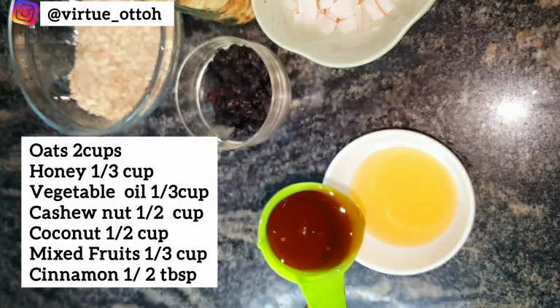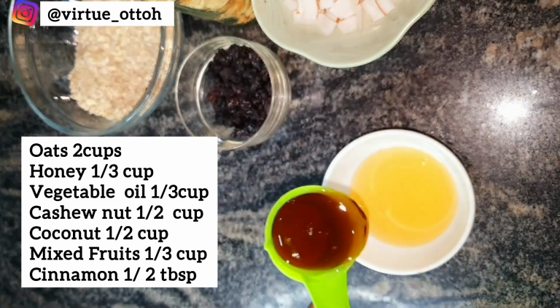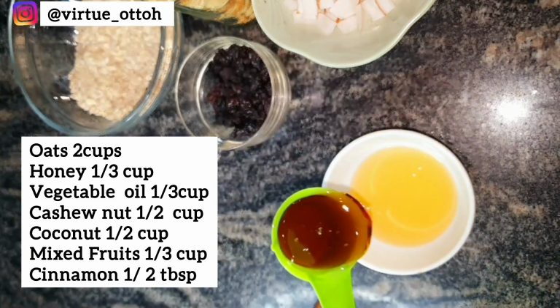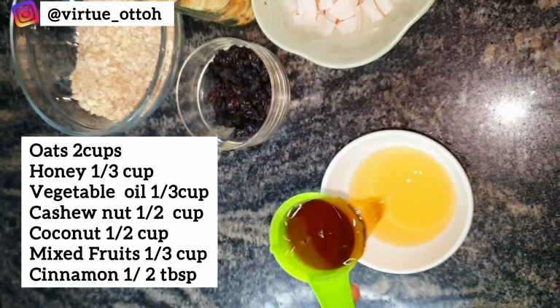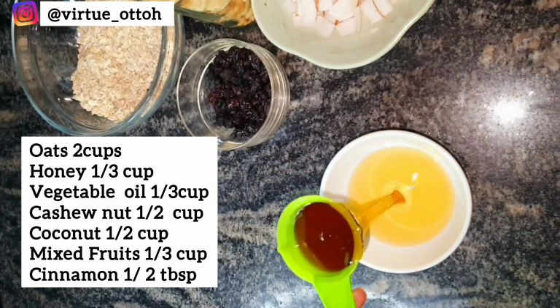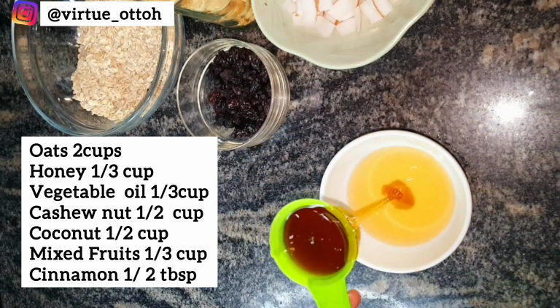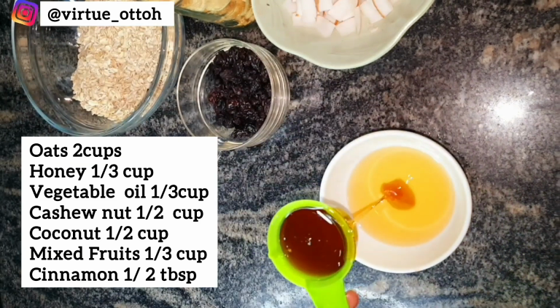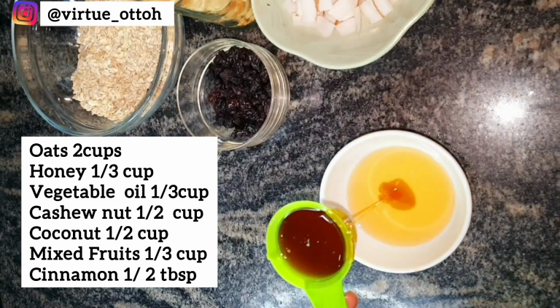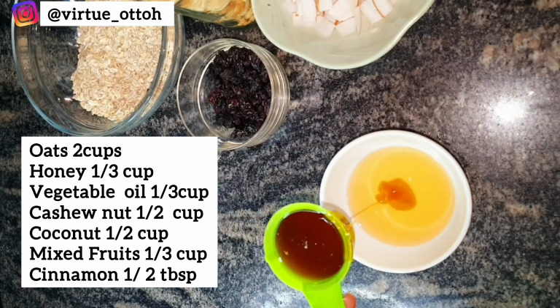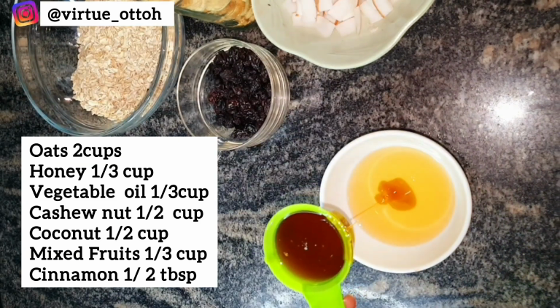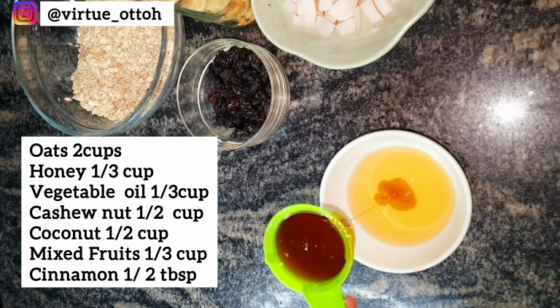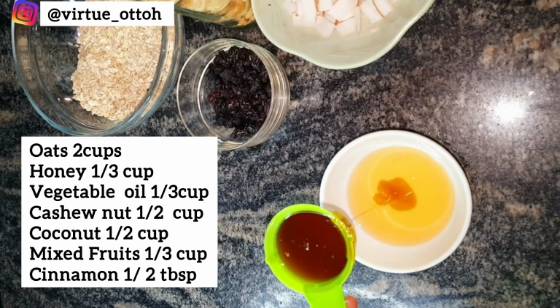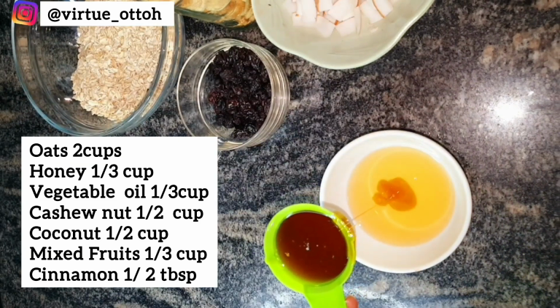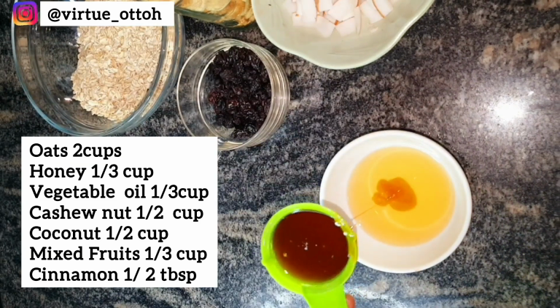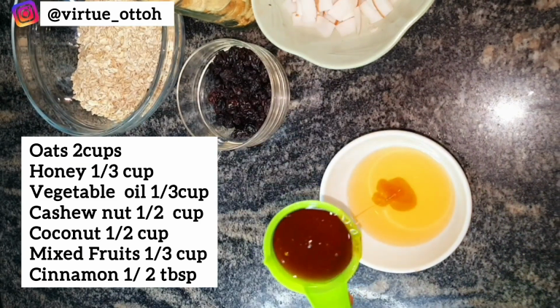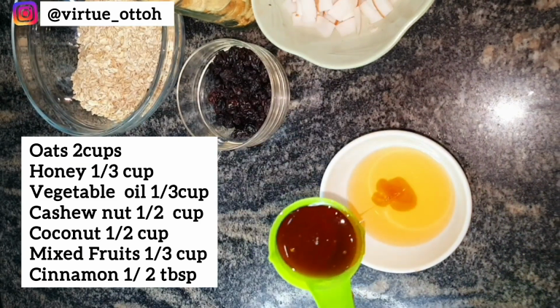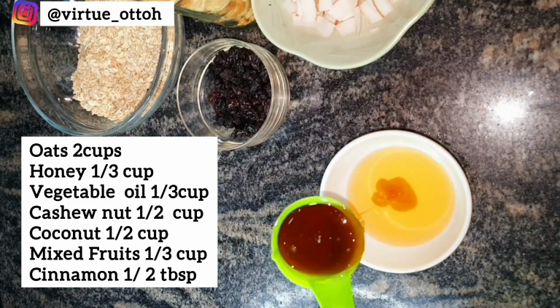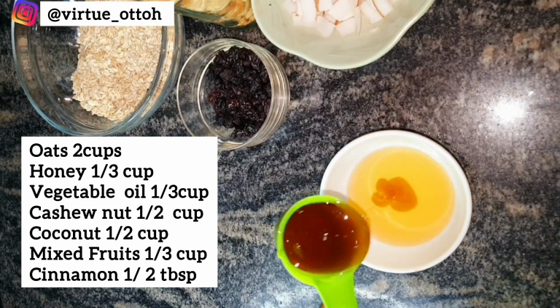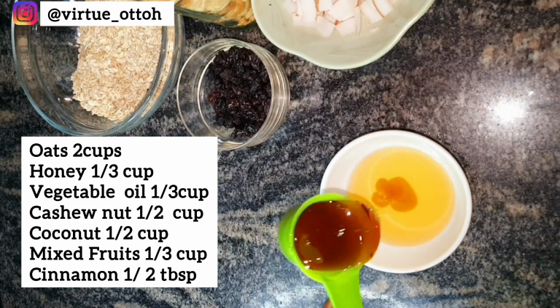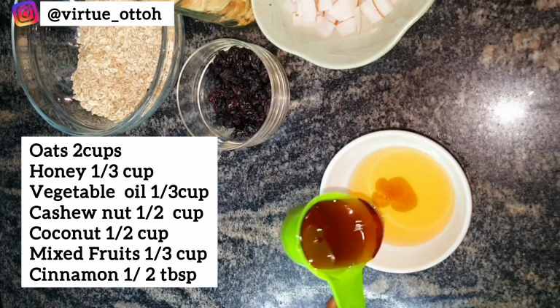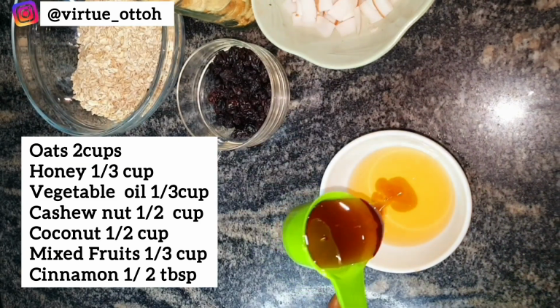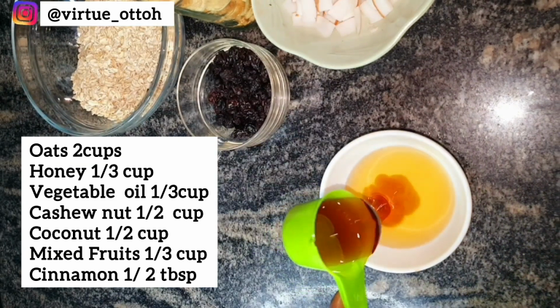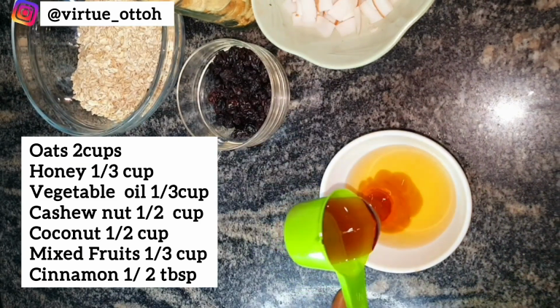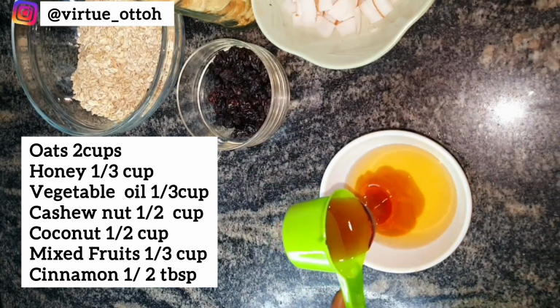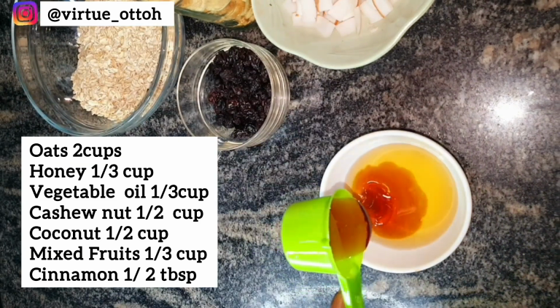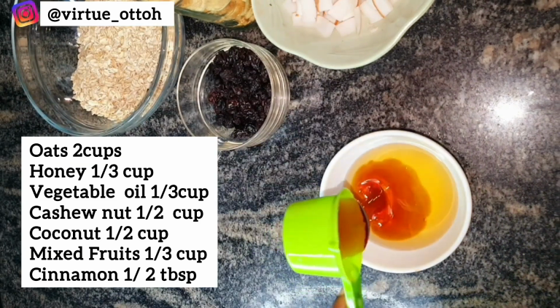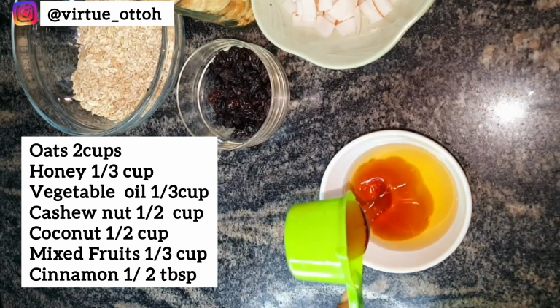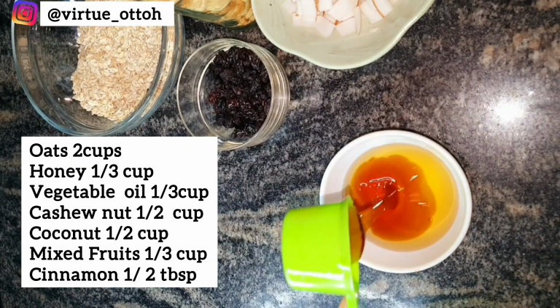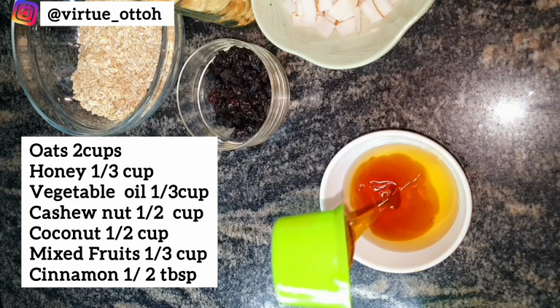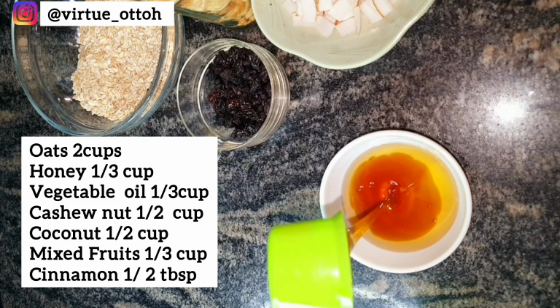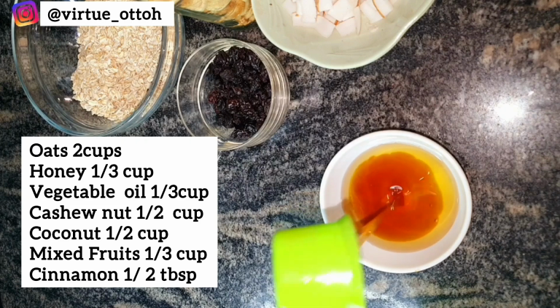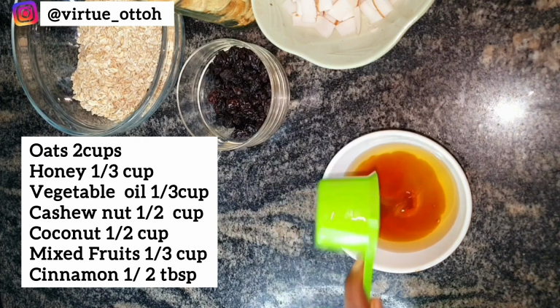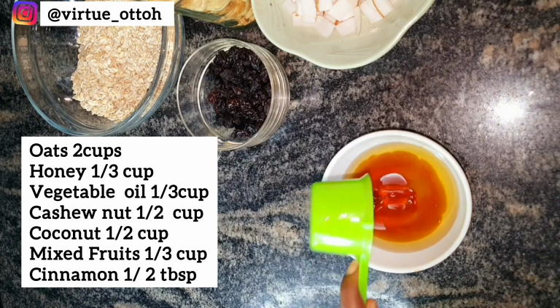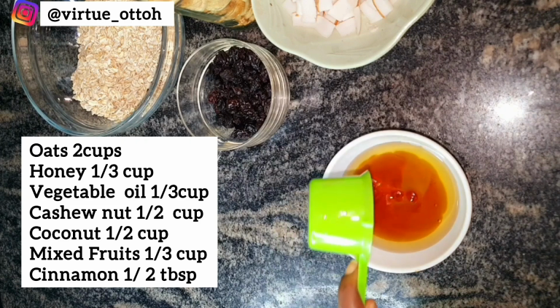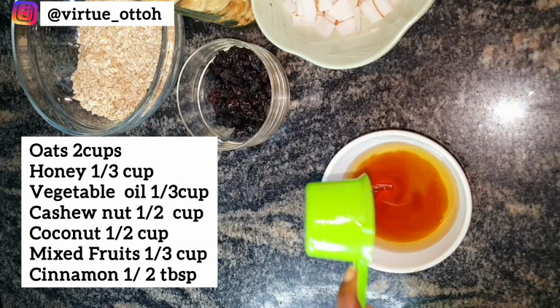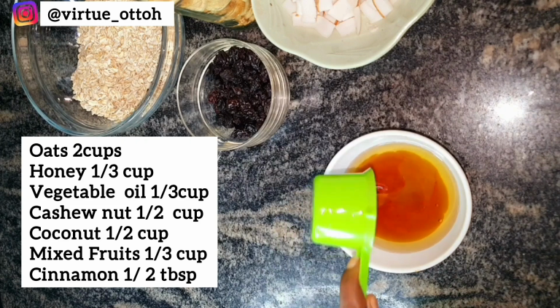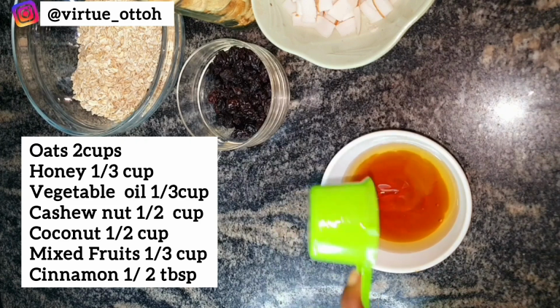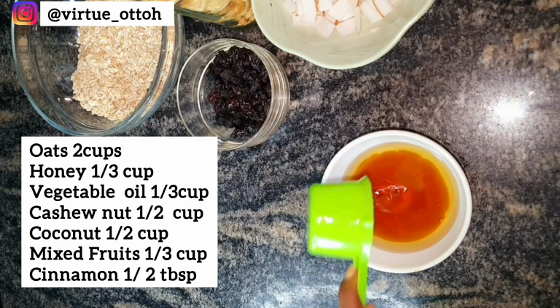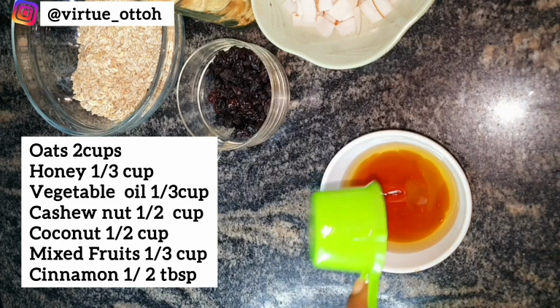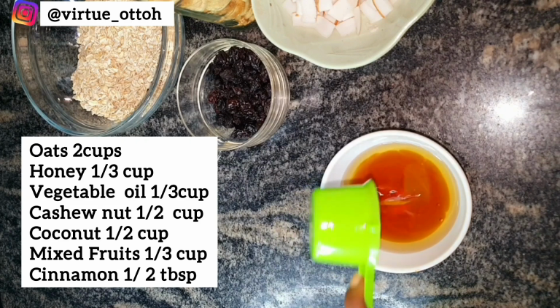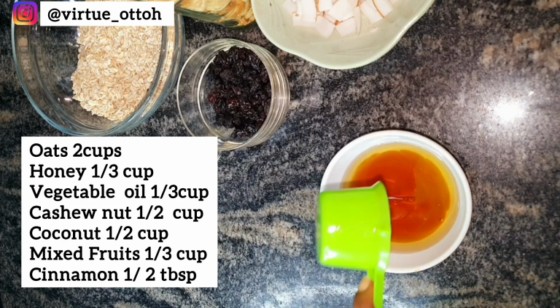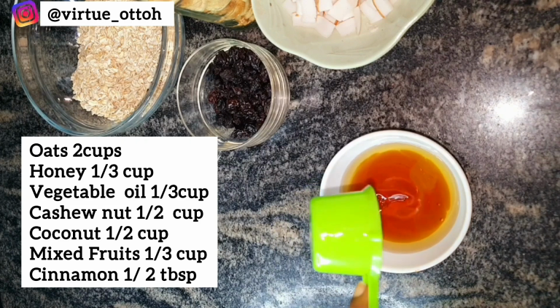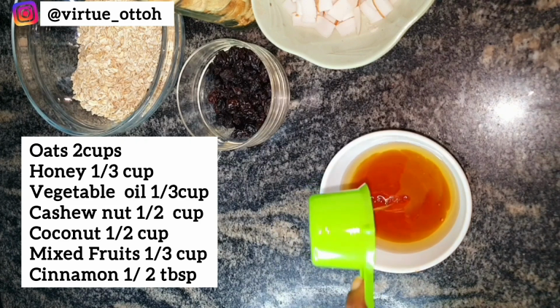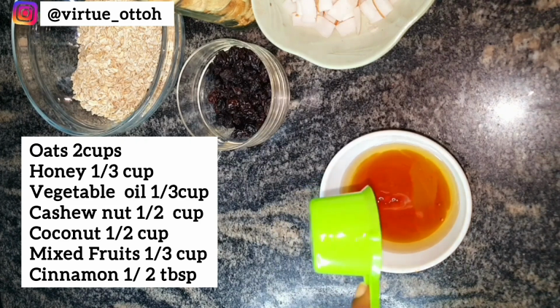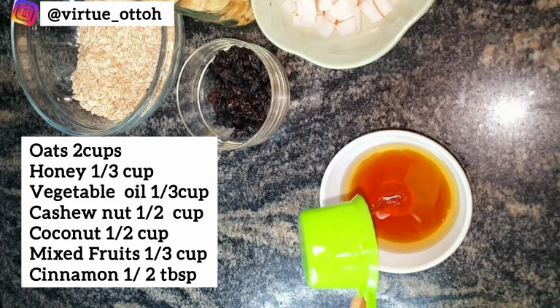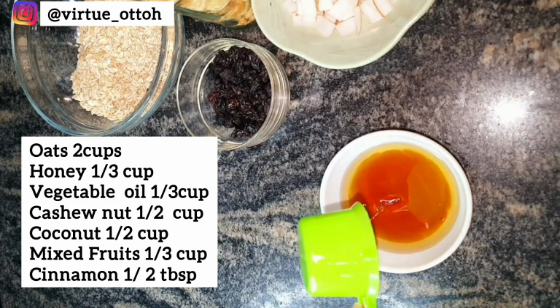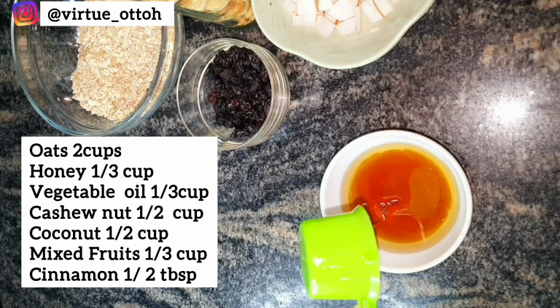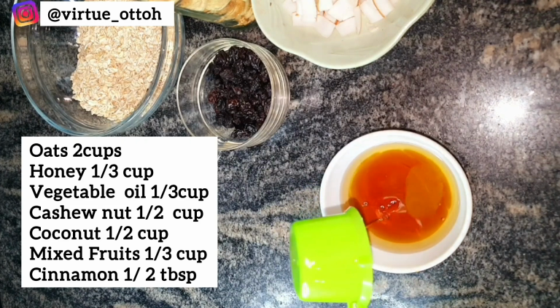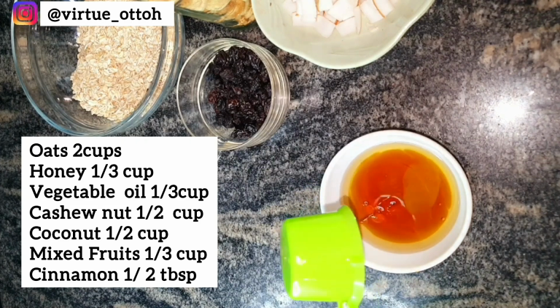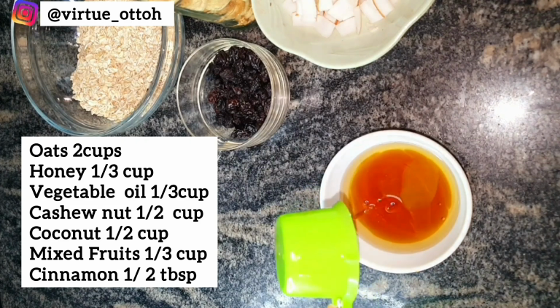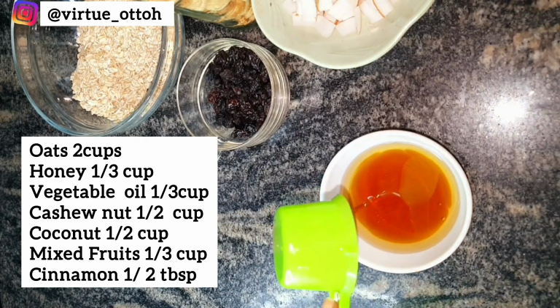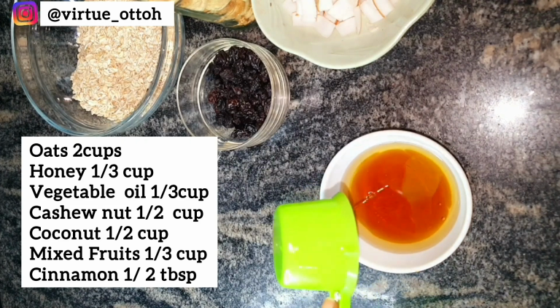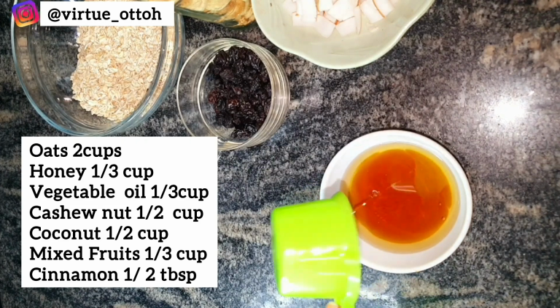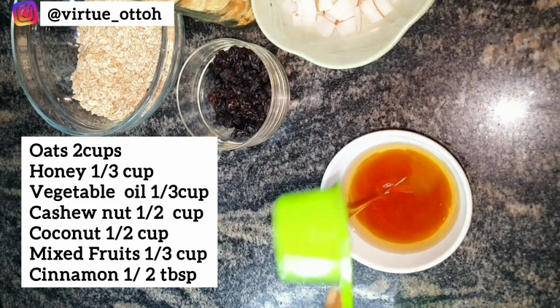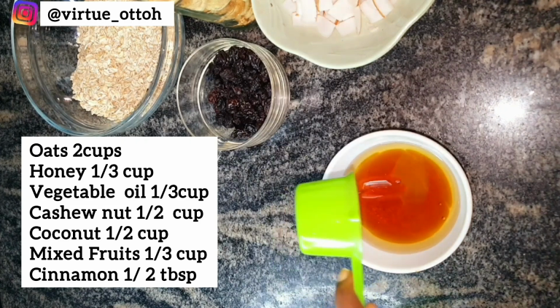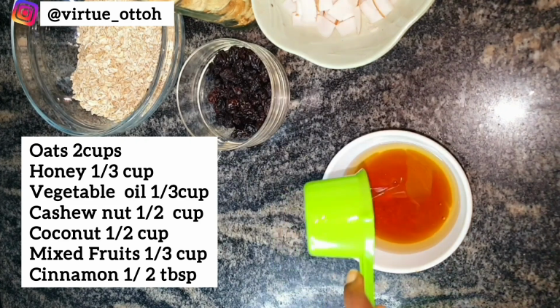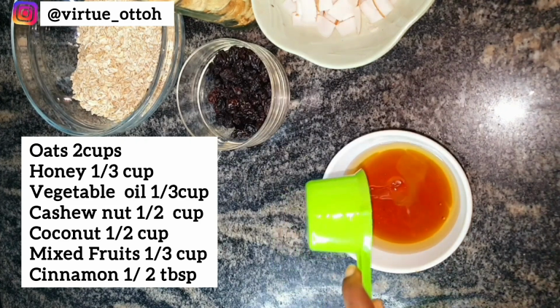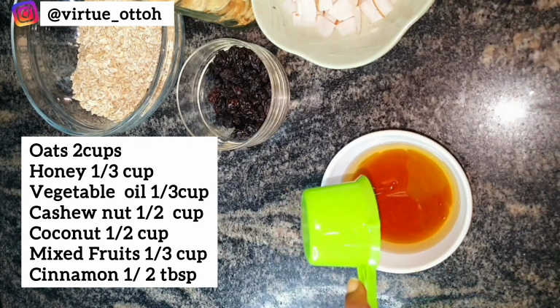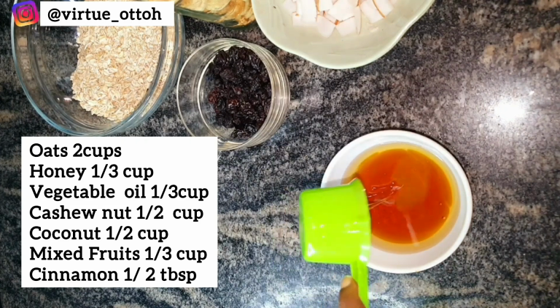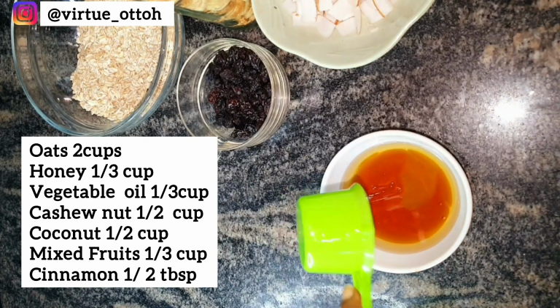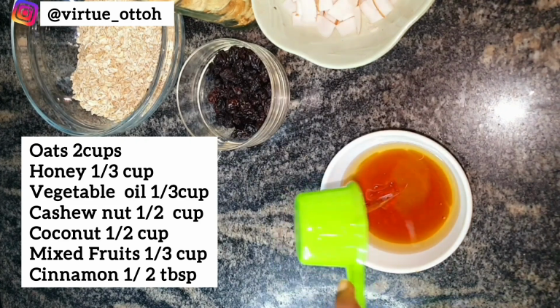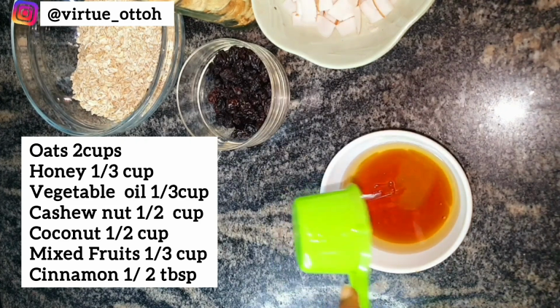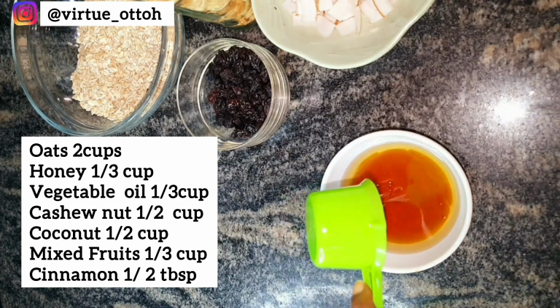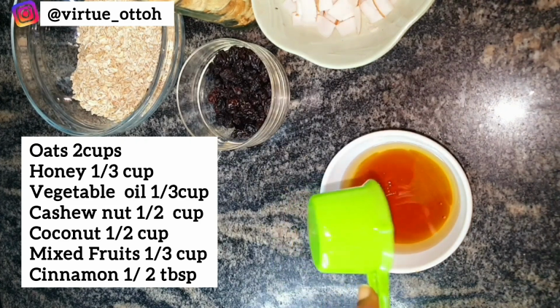First, add vegetable oil, honey, and cinnamon powder together and mix thoroughly.